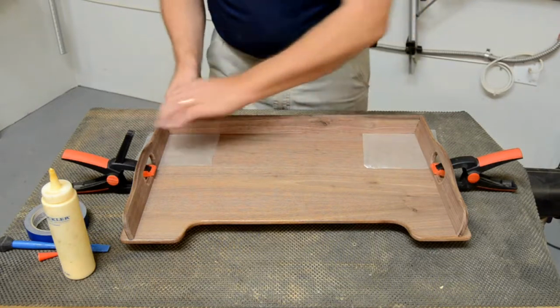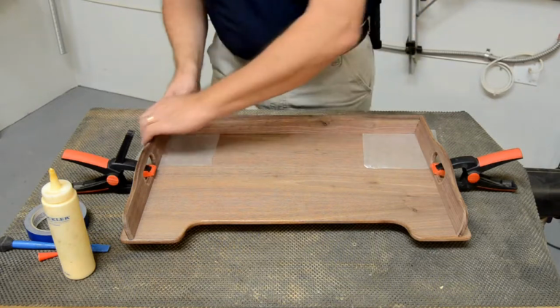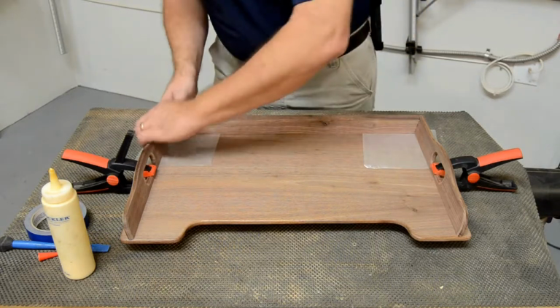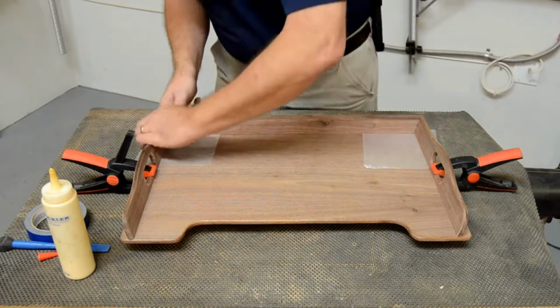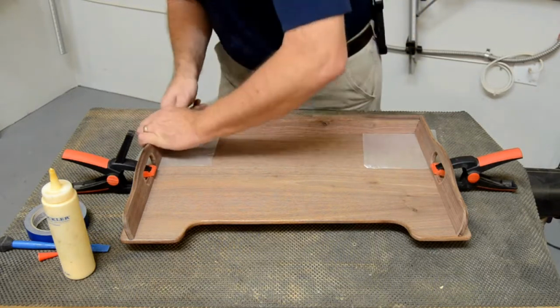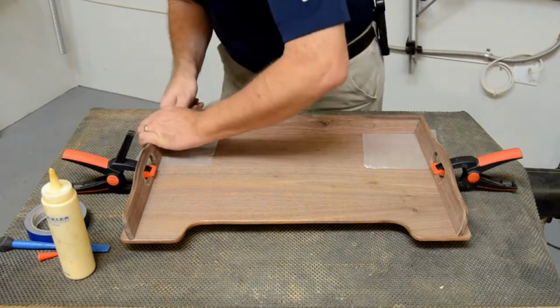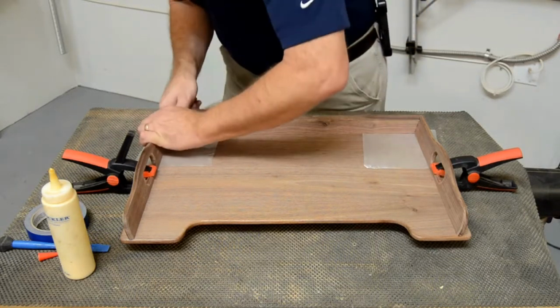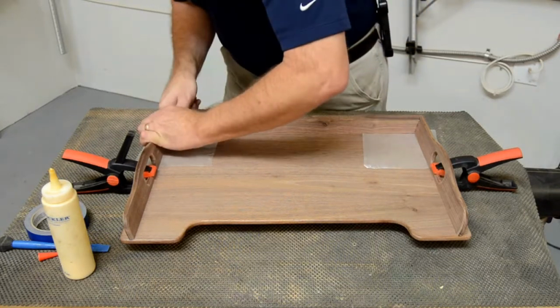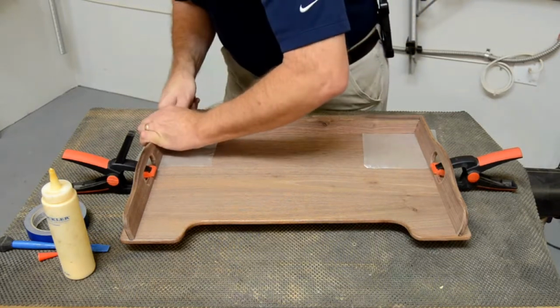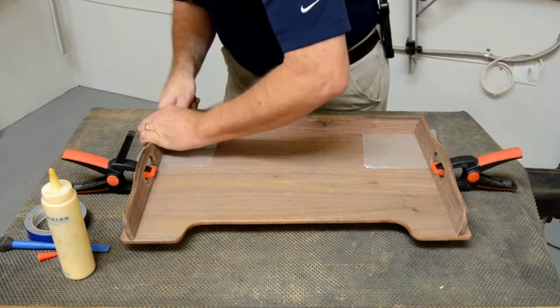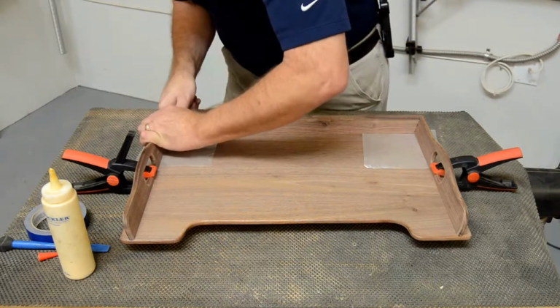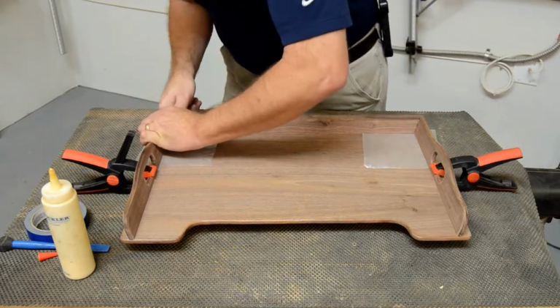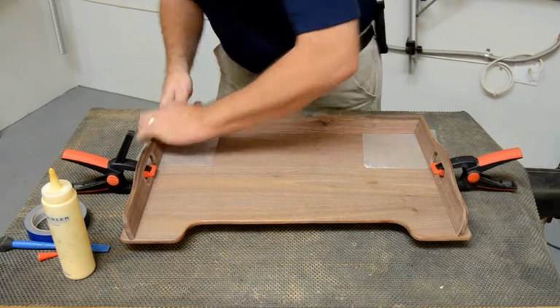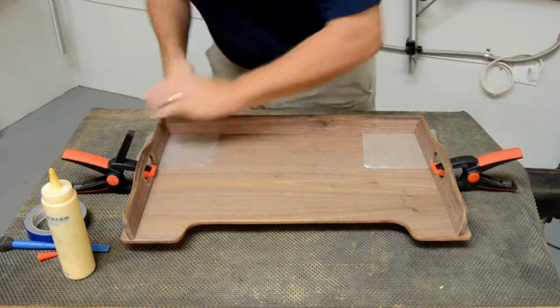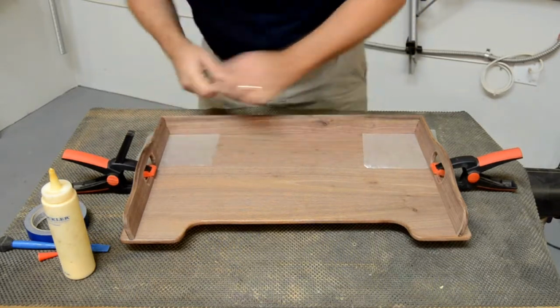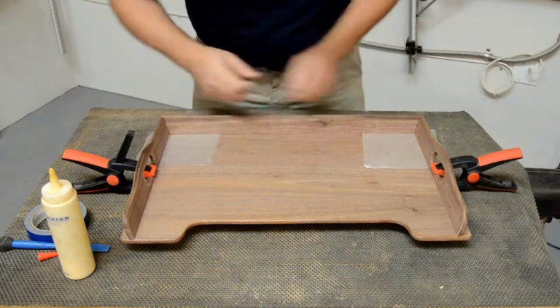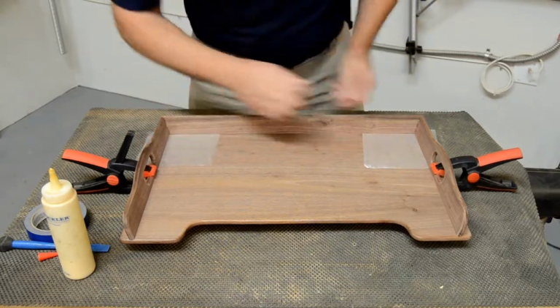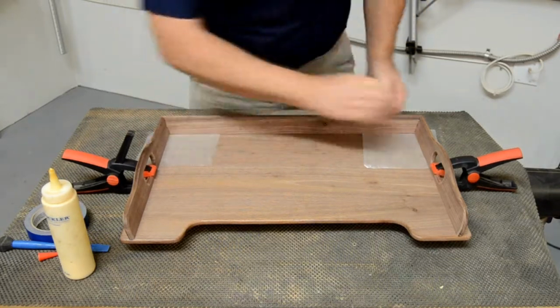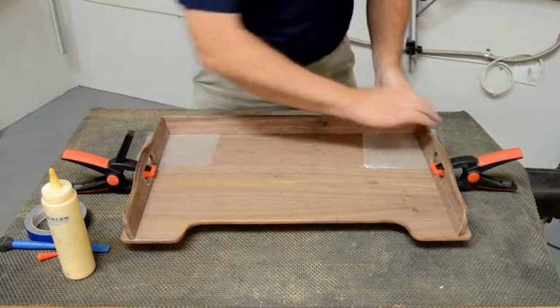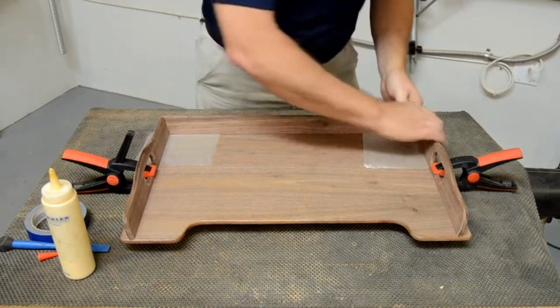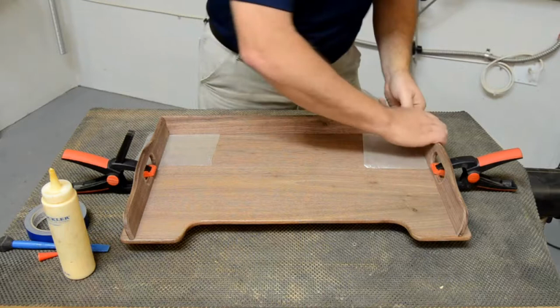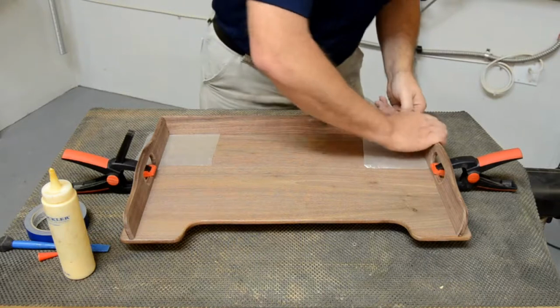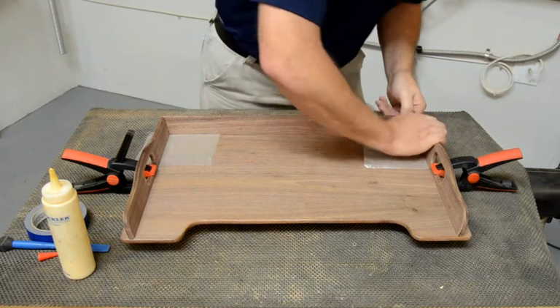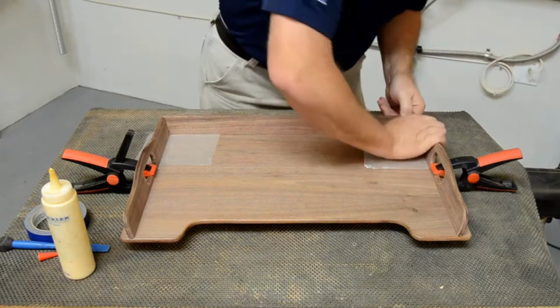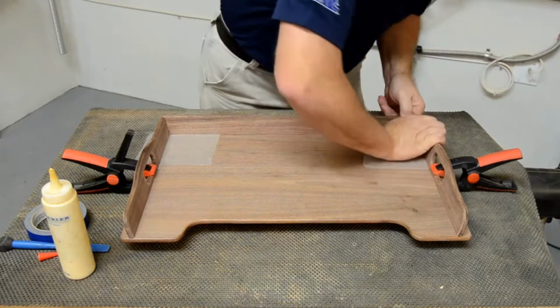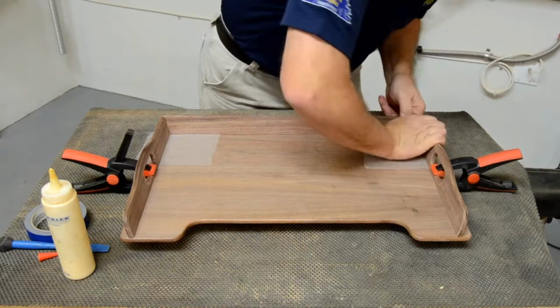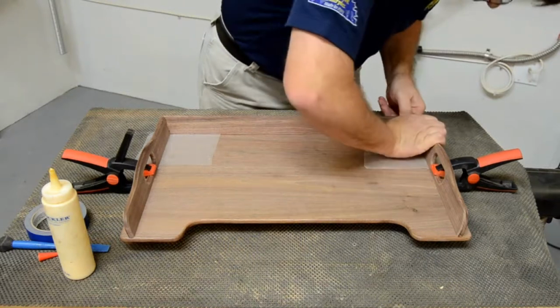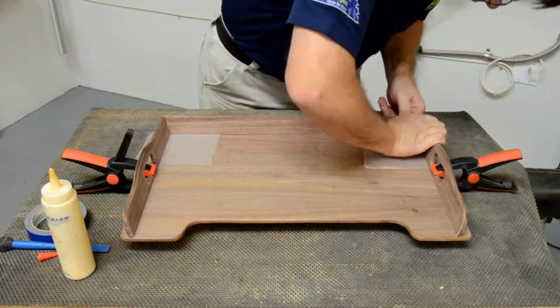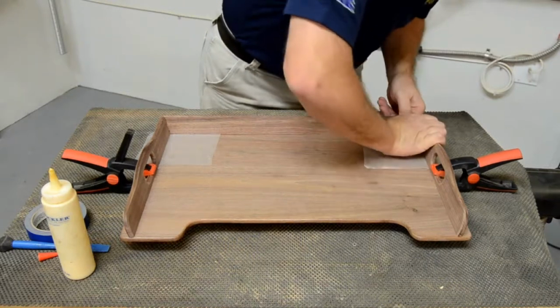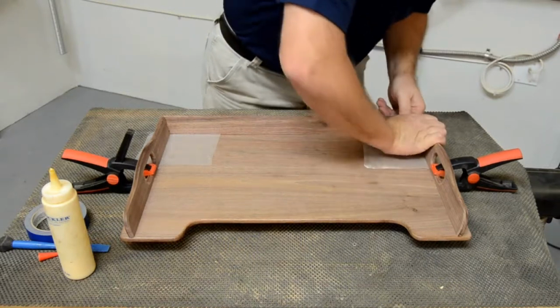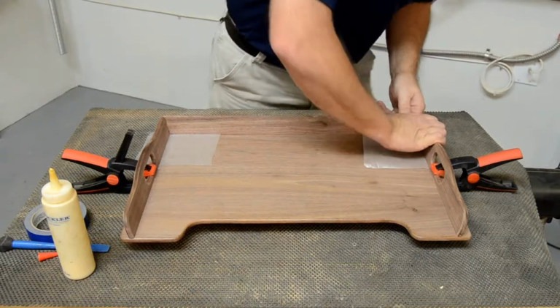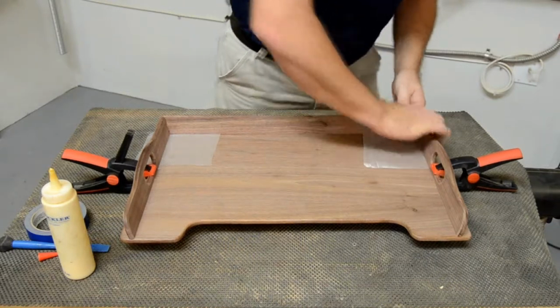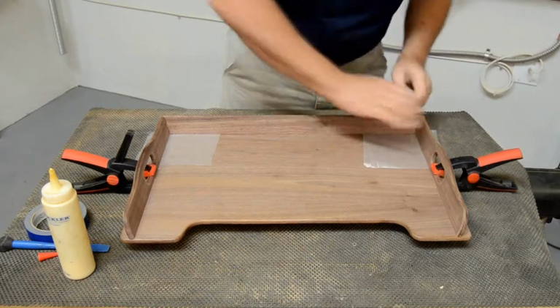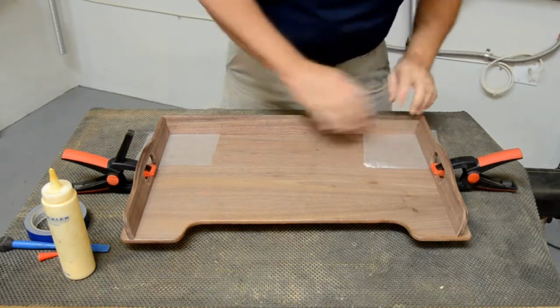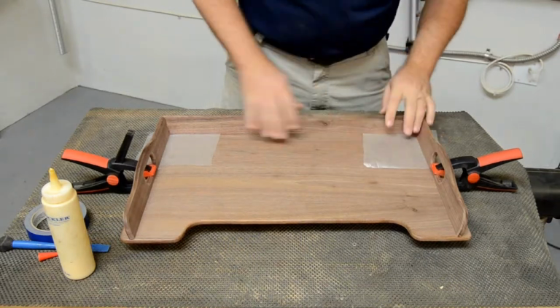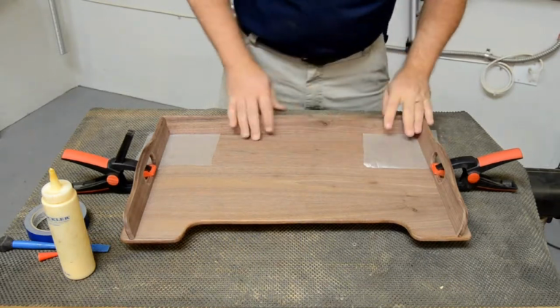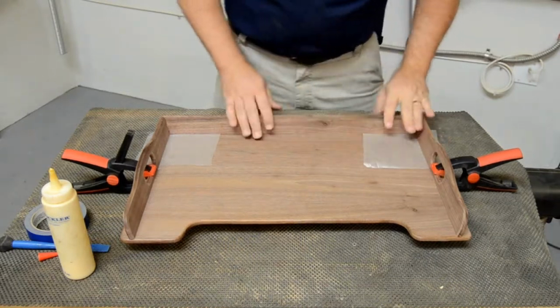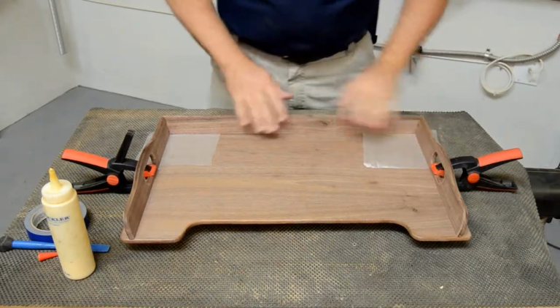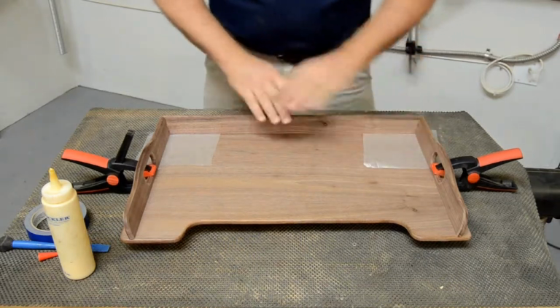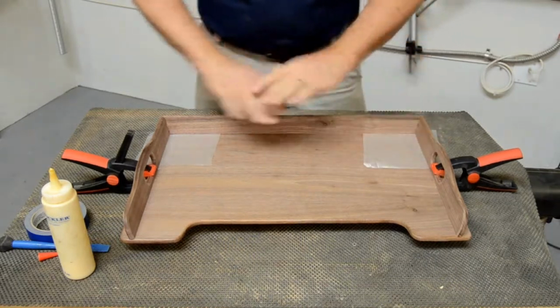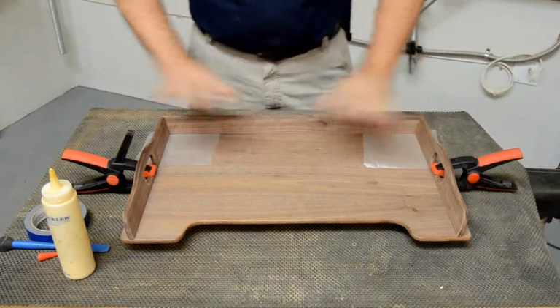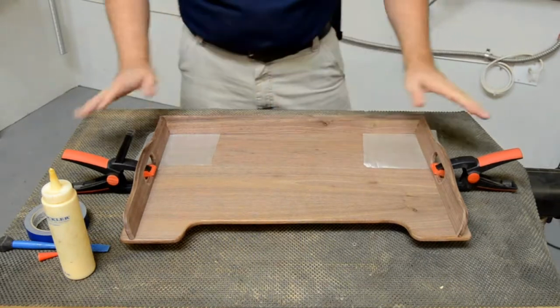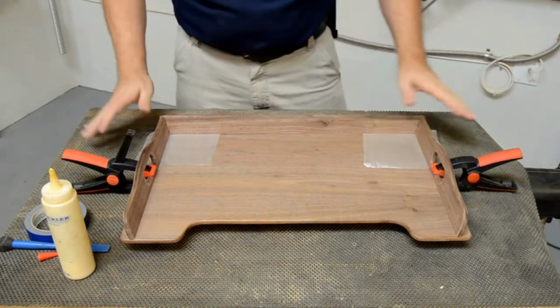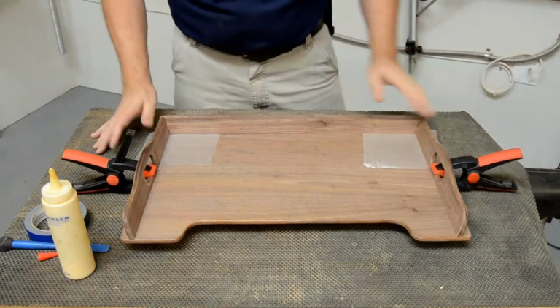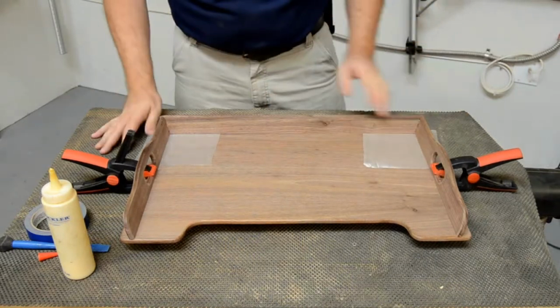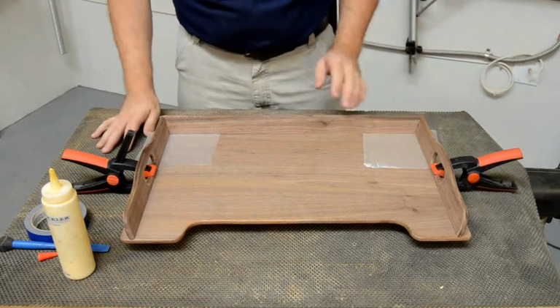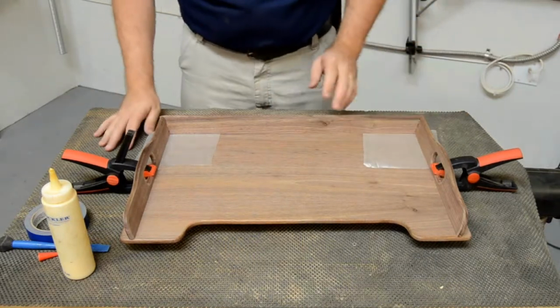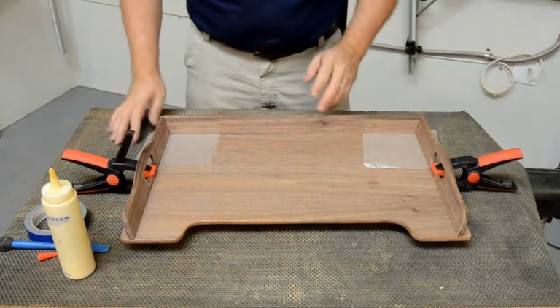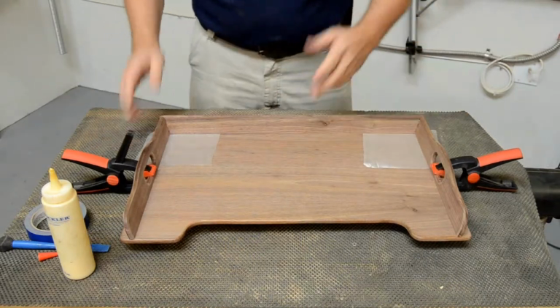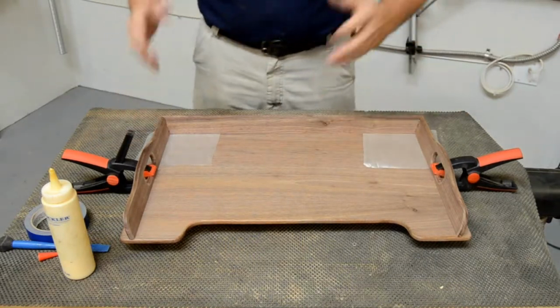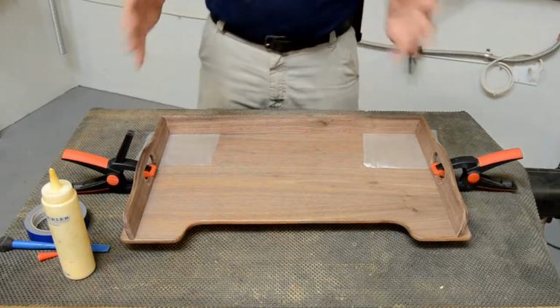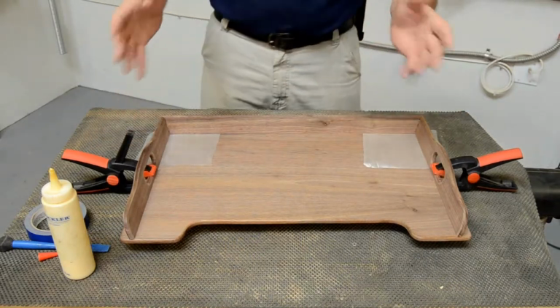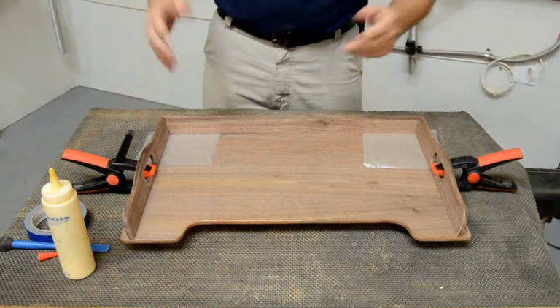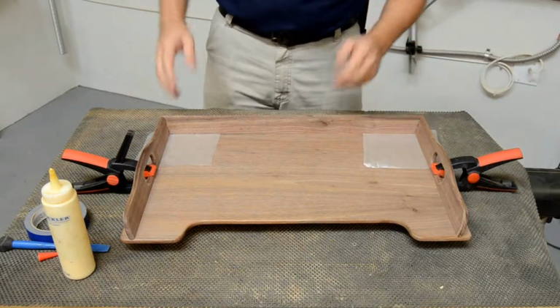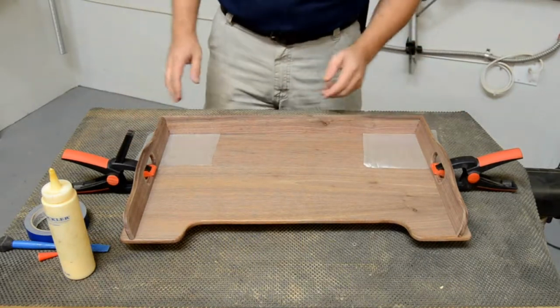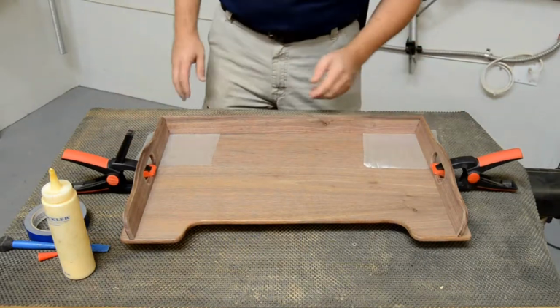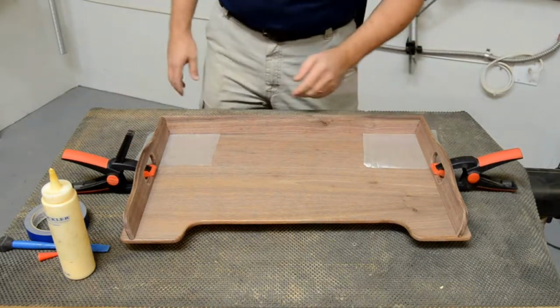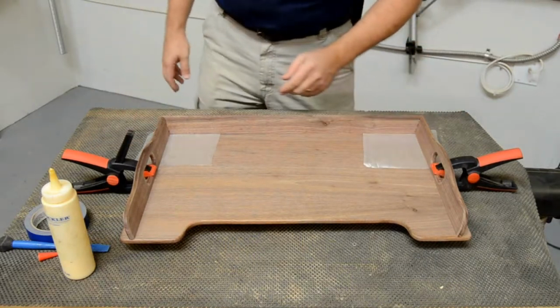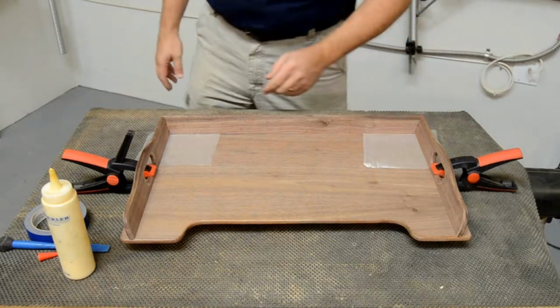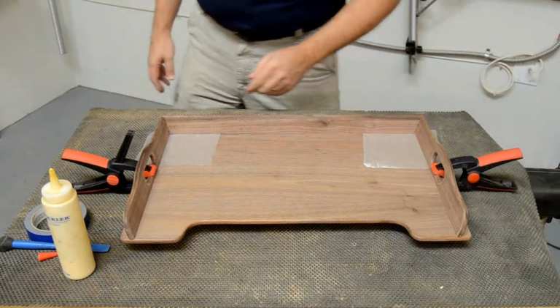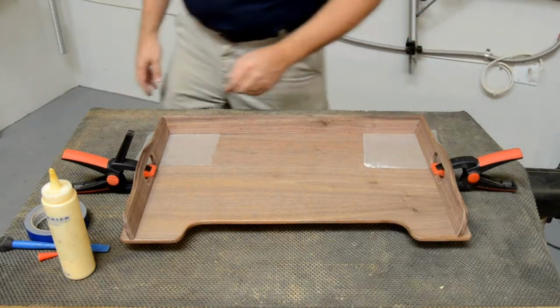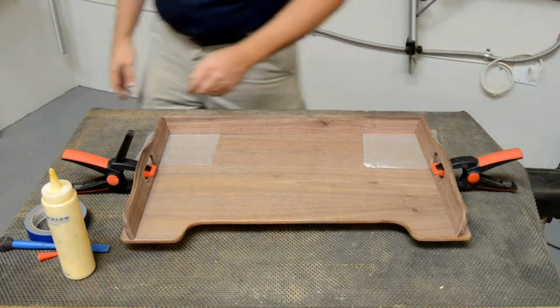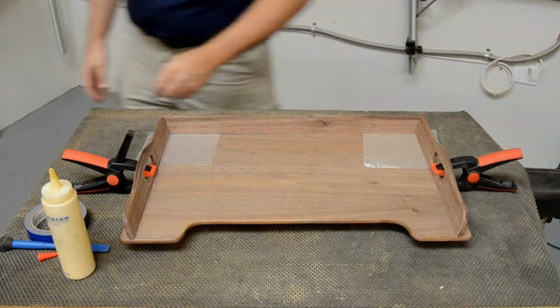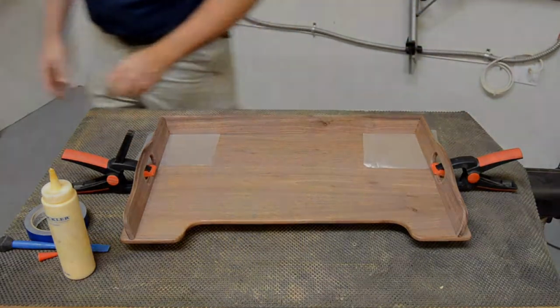All I need to do is make sure that these joints are as tight as possible, let the glue dry, and then we can move on to the next step.